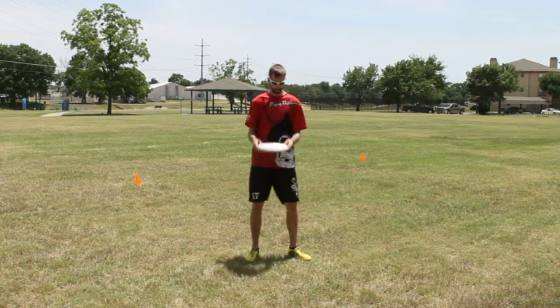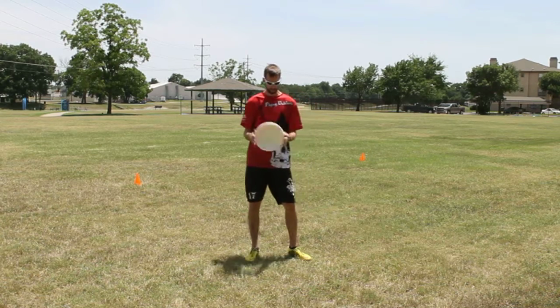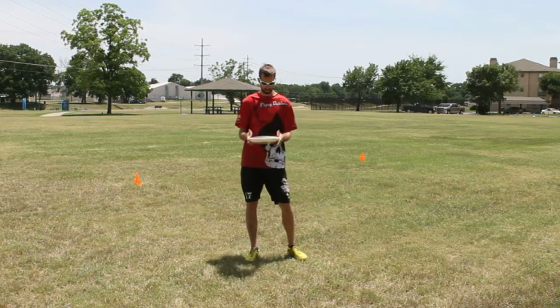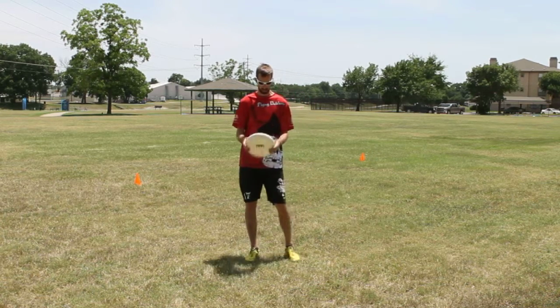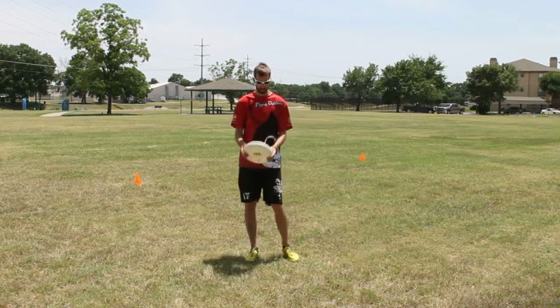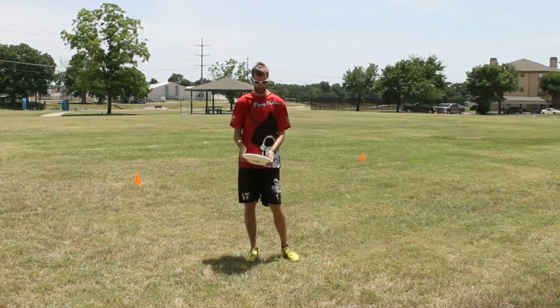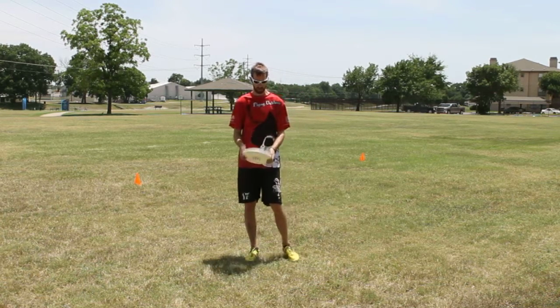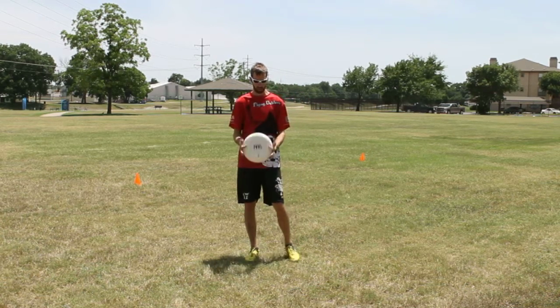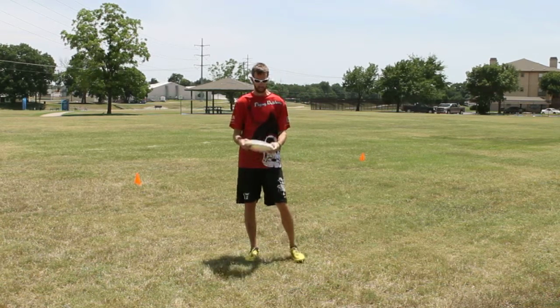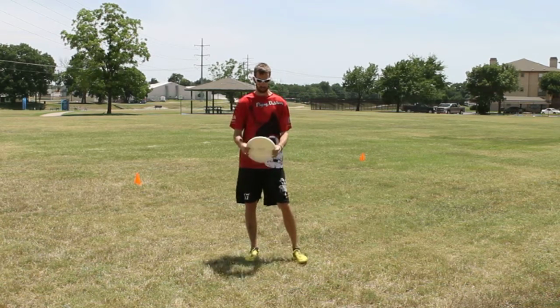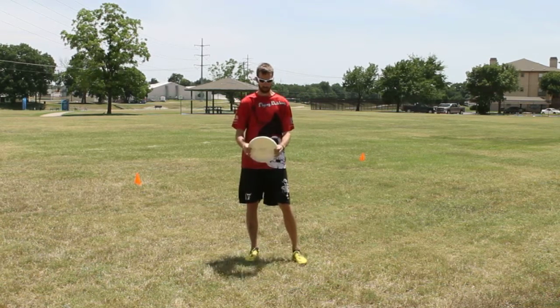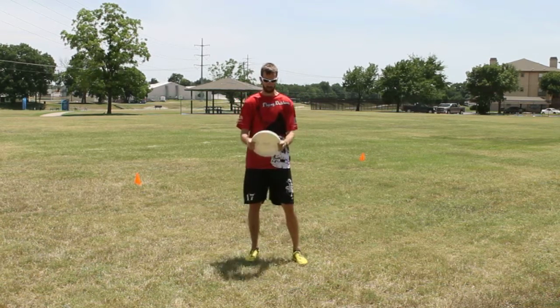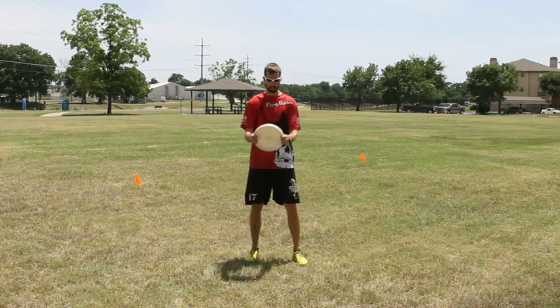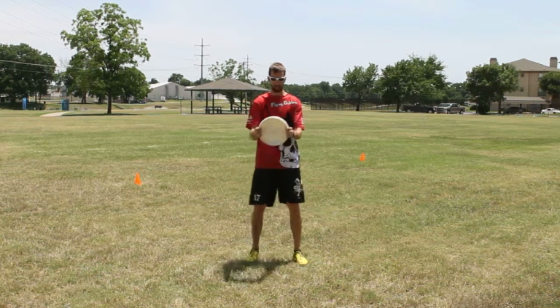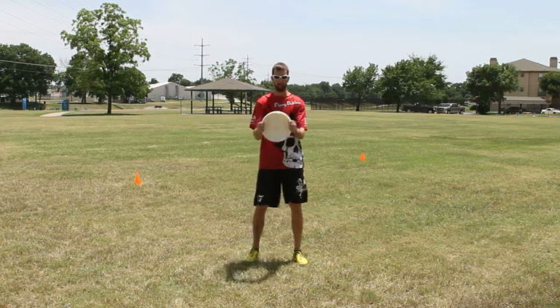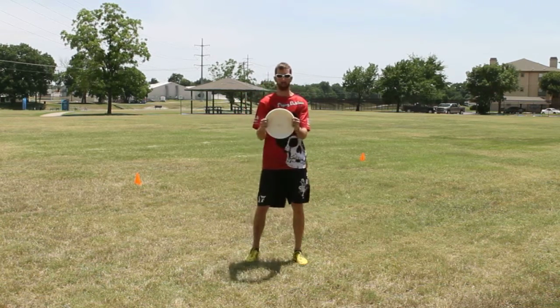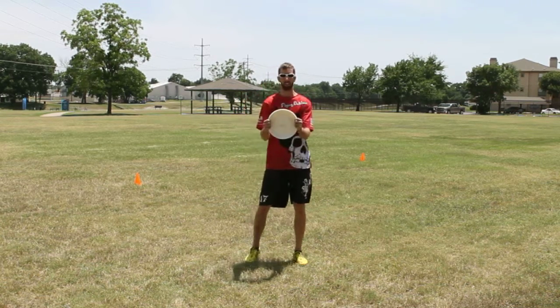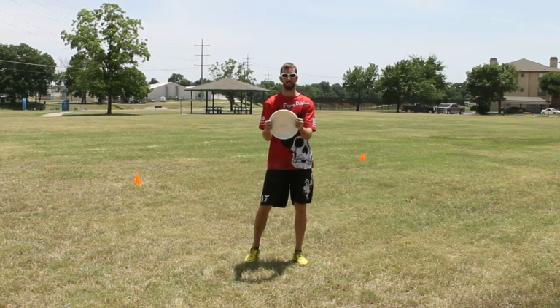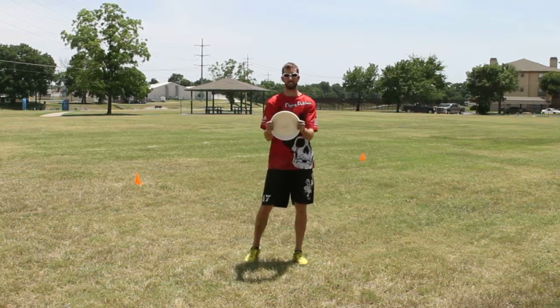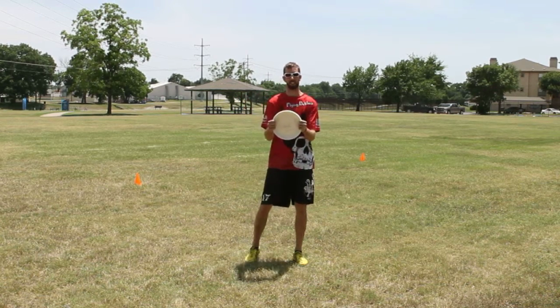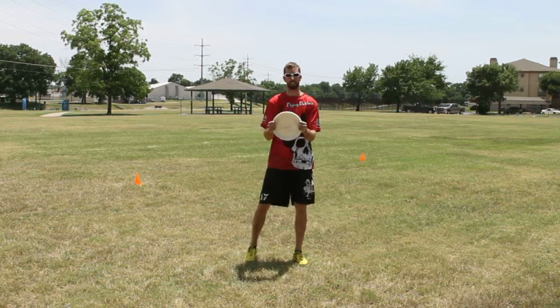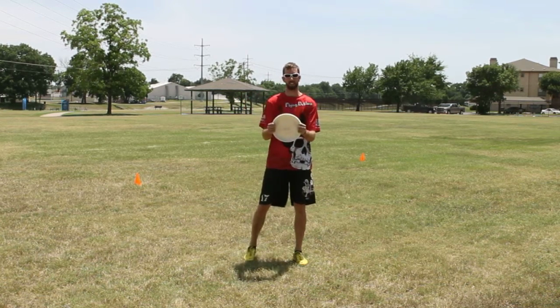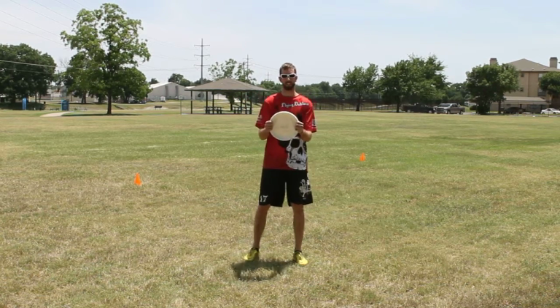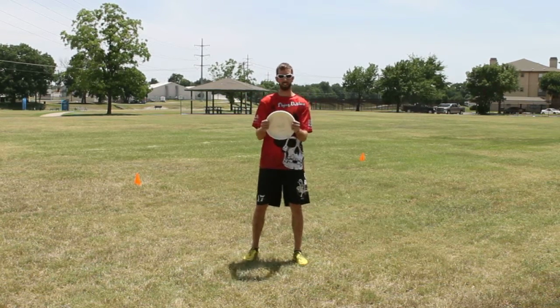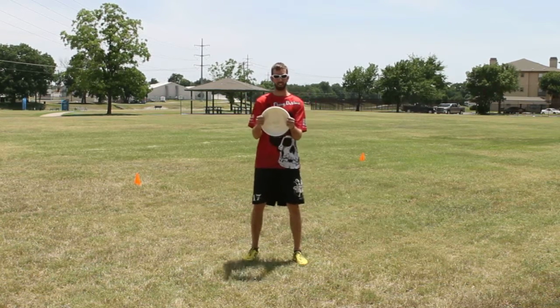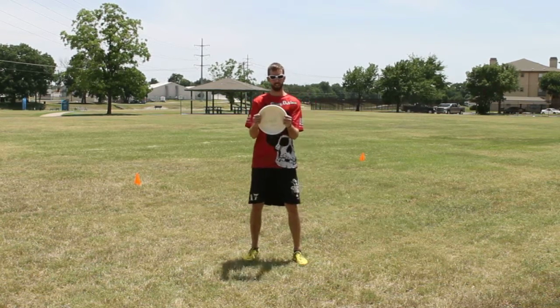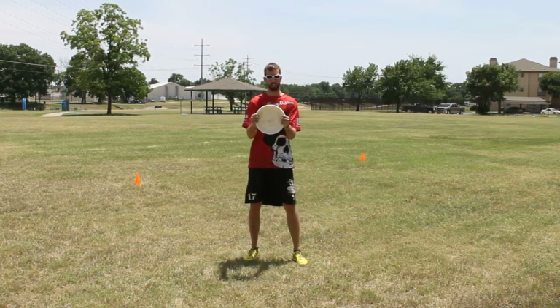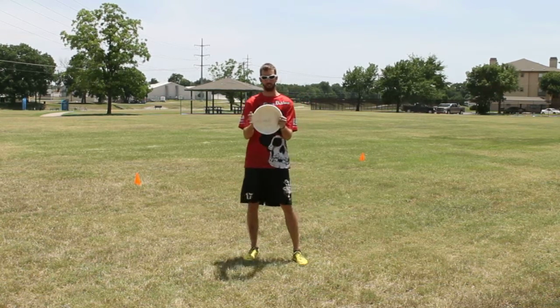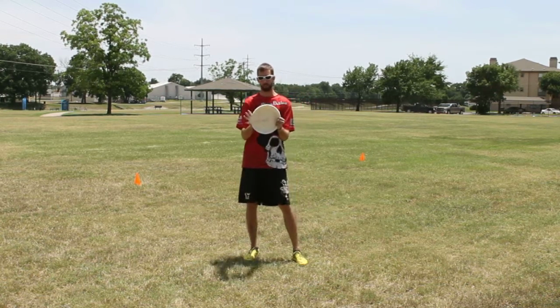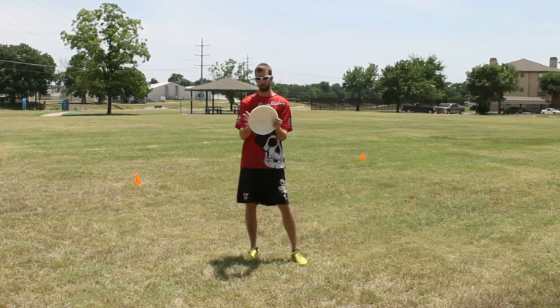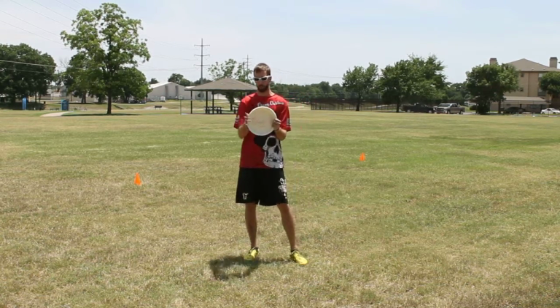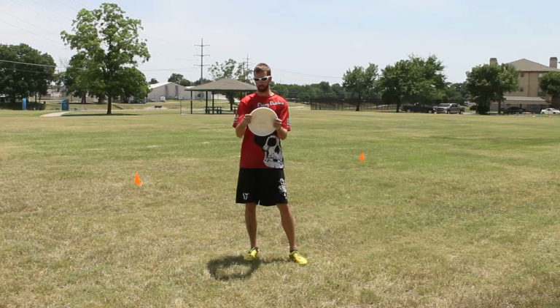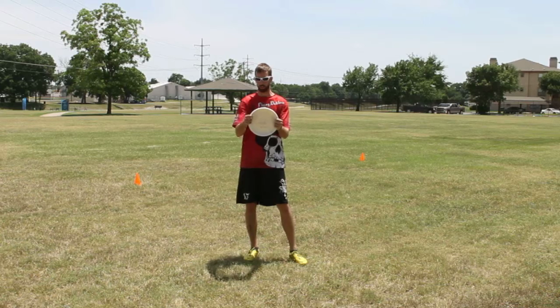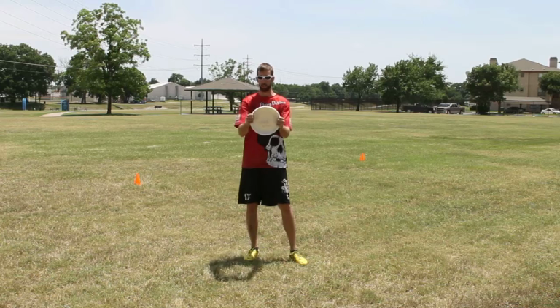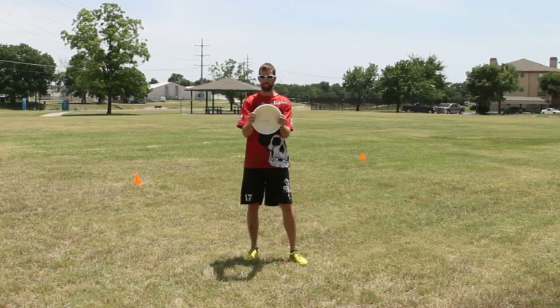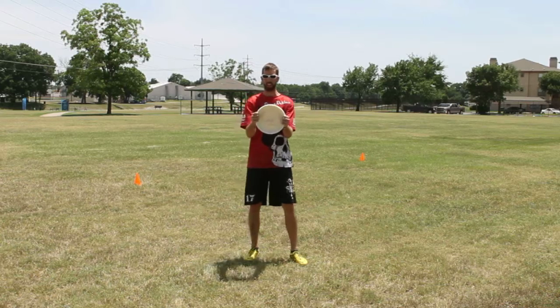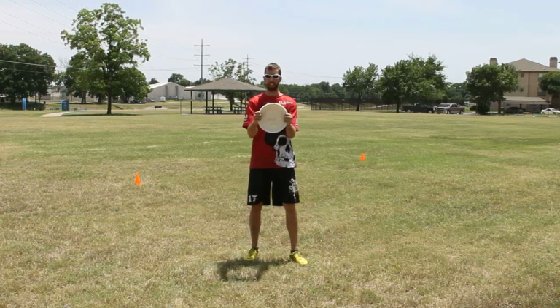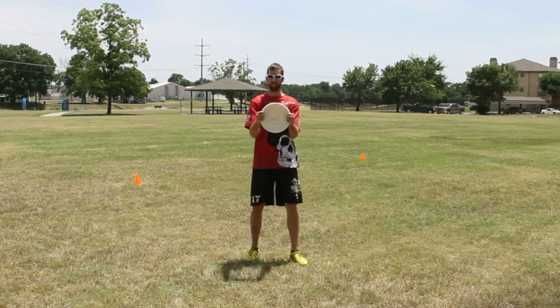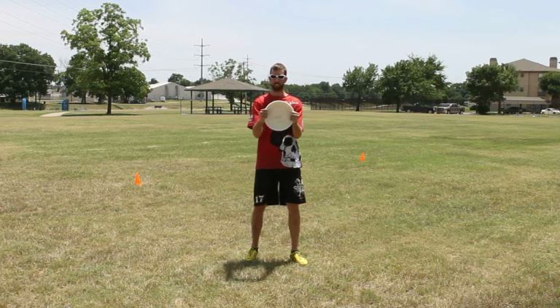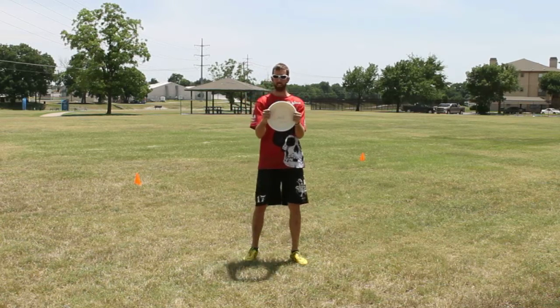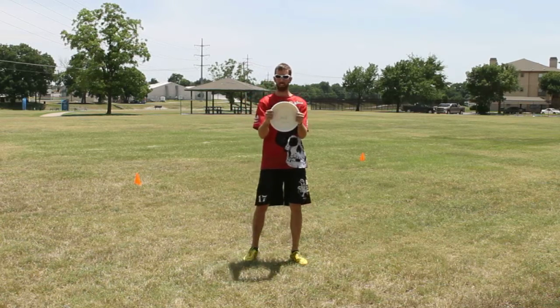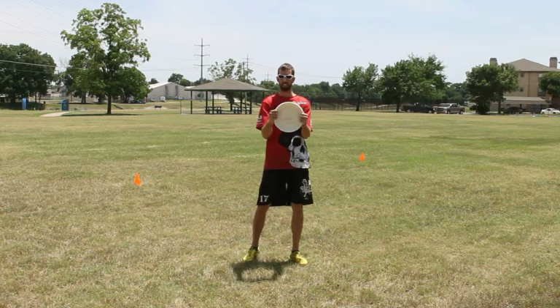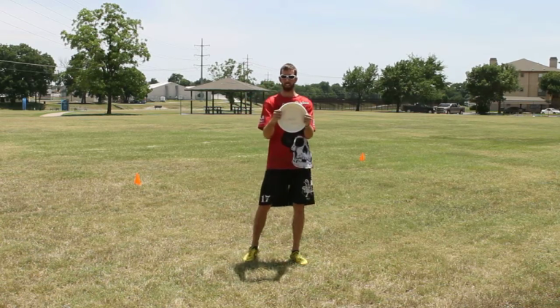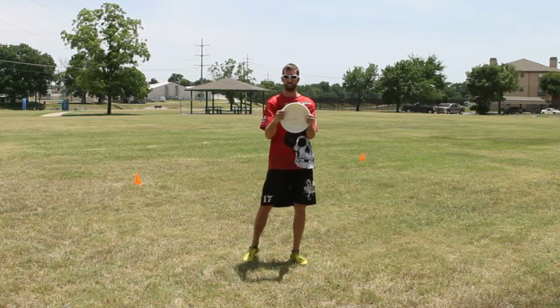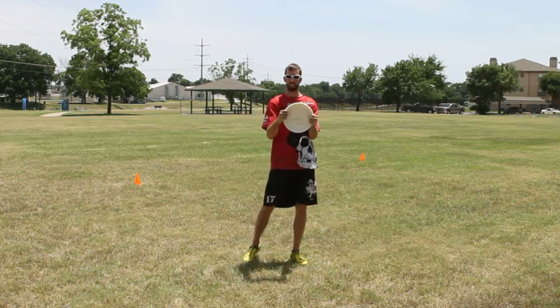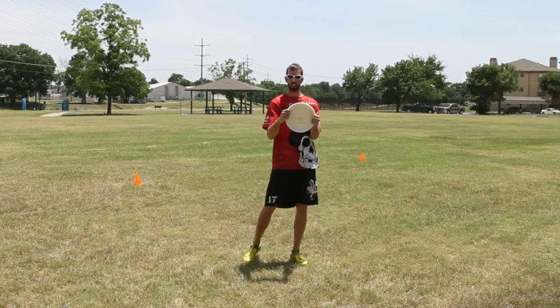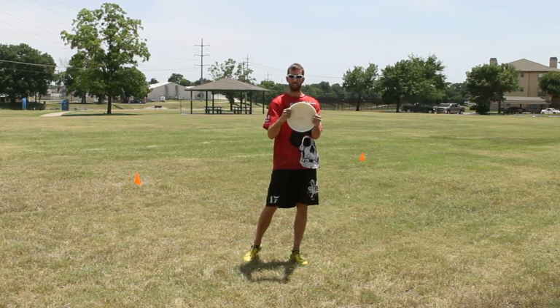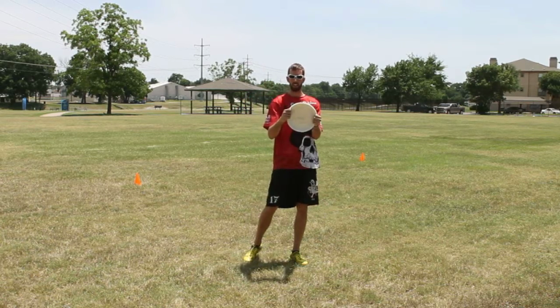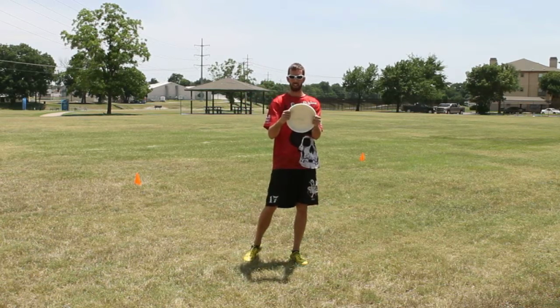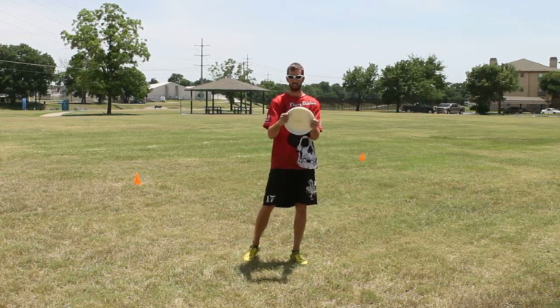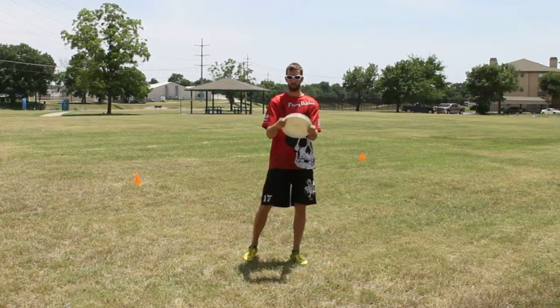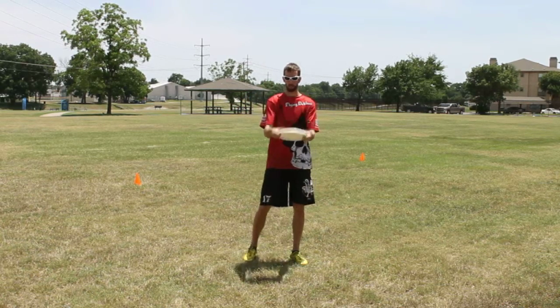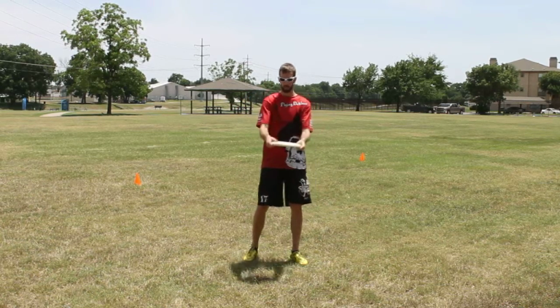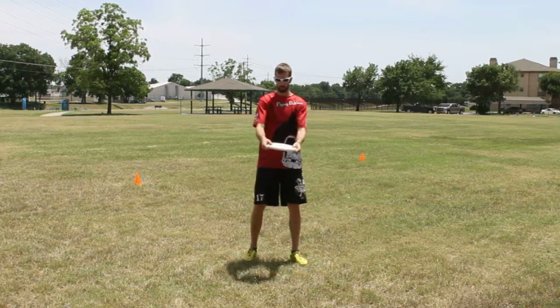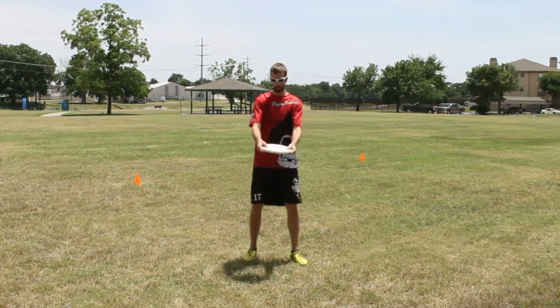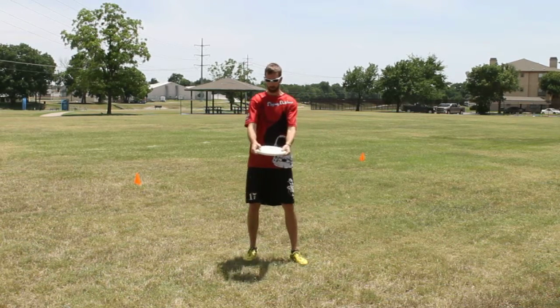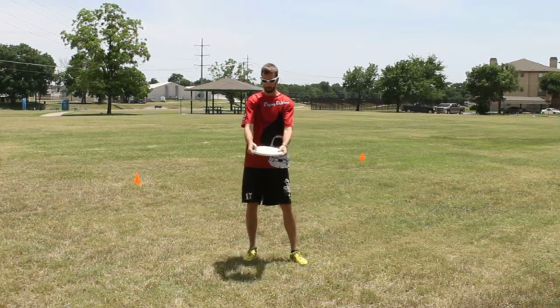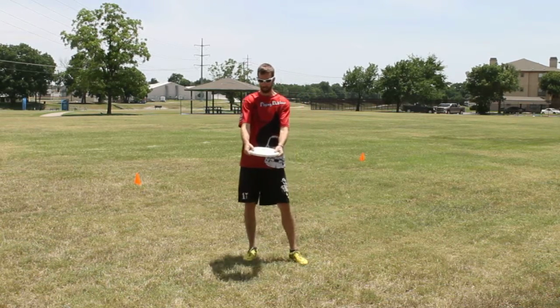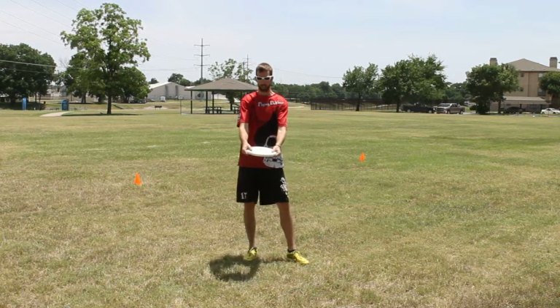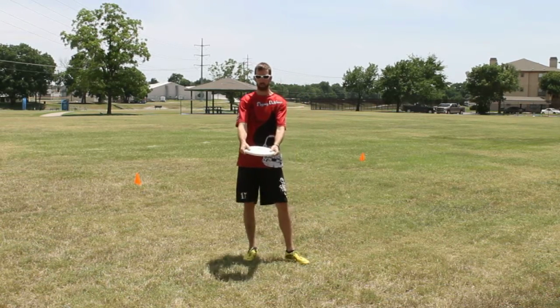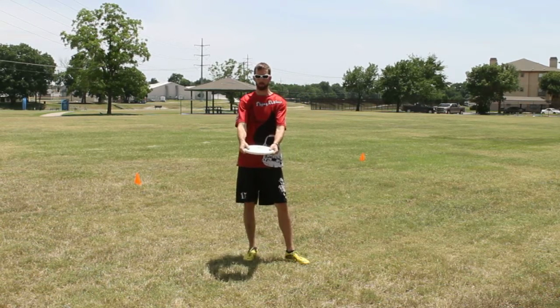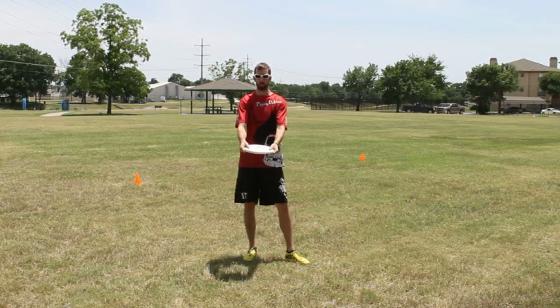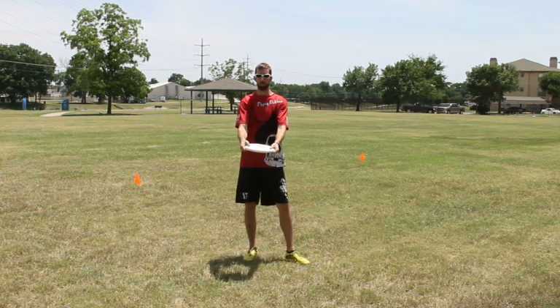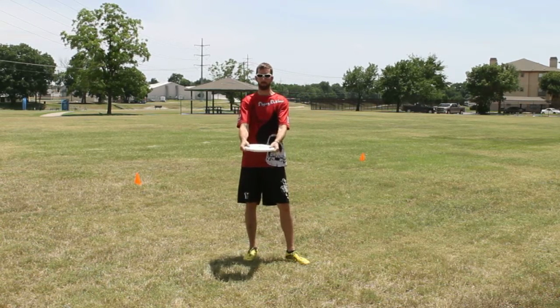Basically you're going to start out holding the disc kind of like a steering wheel. You want to grip your hands around the edge with your thumb along the top of the rim.